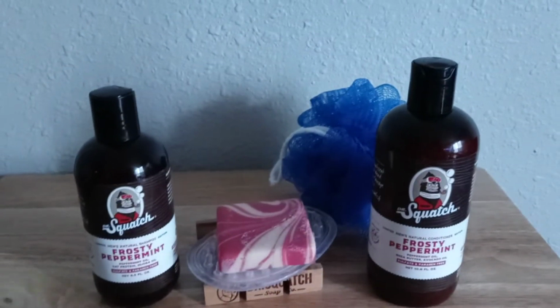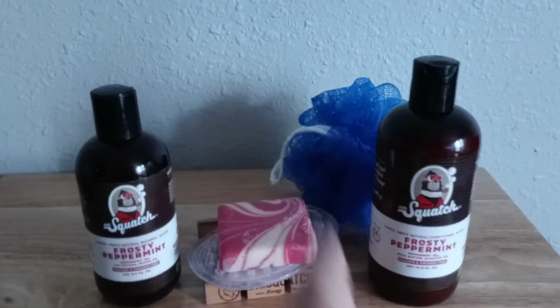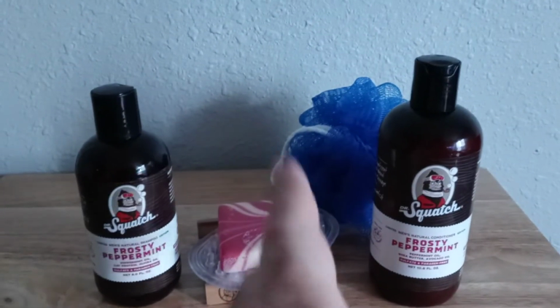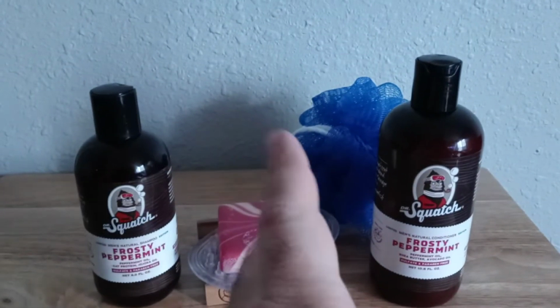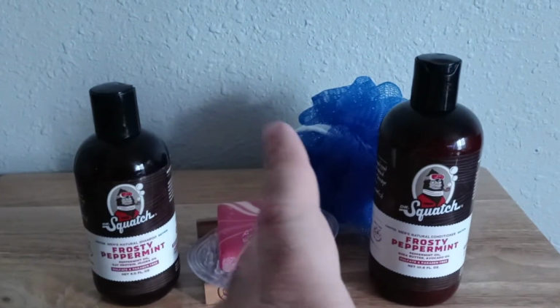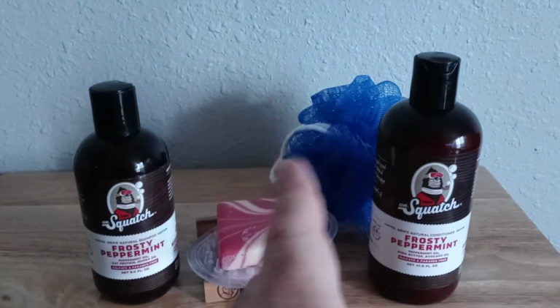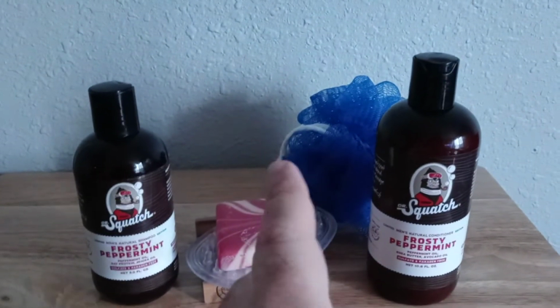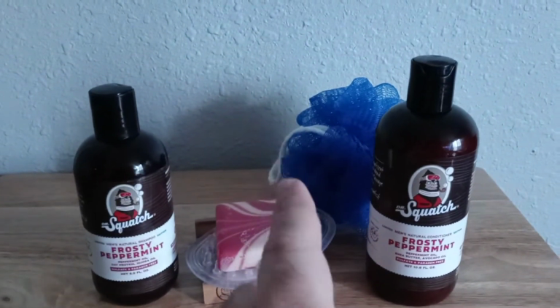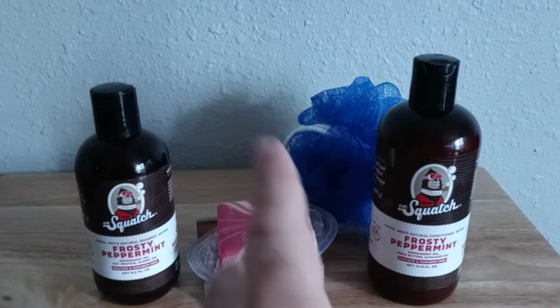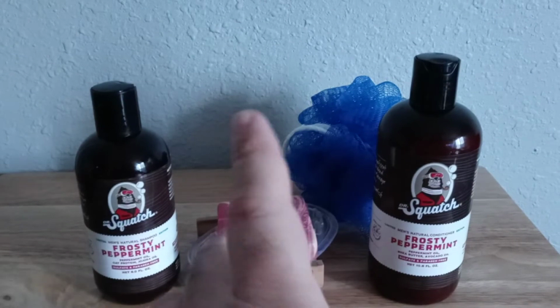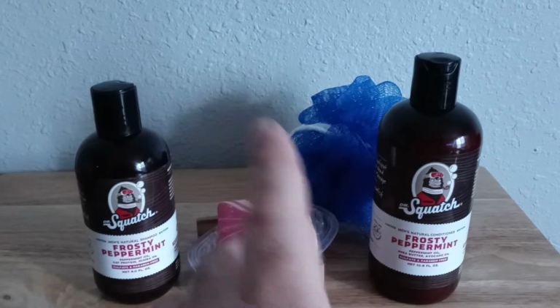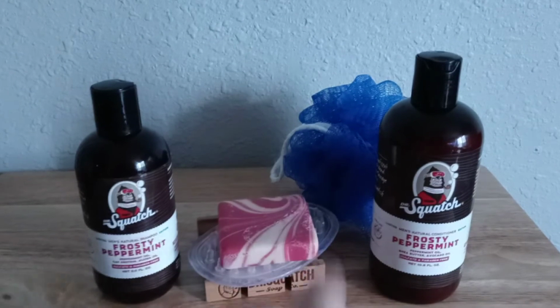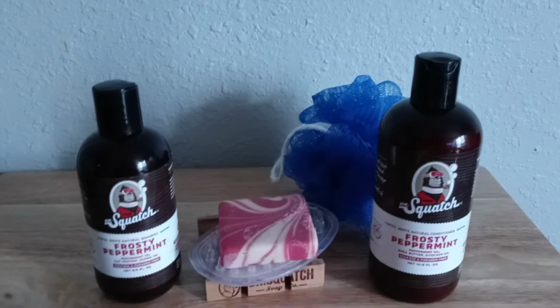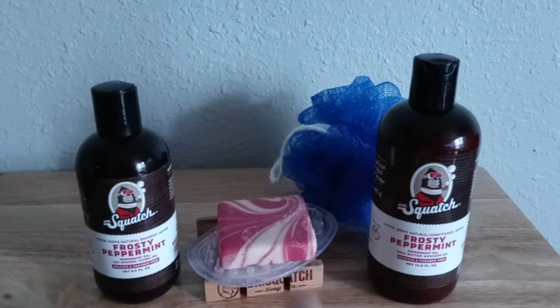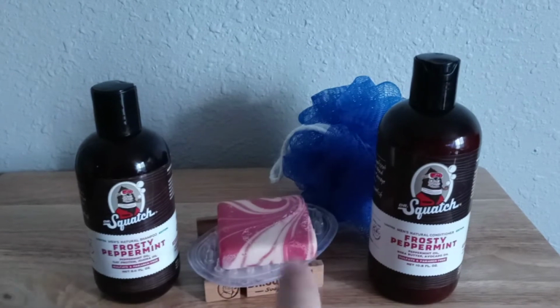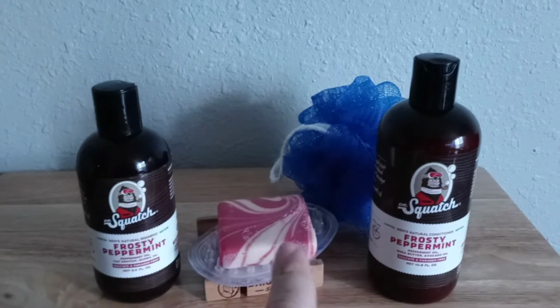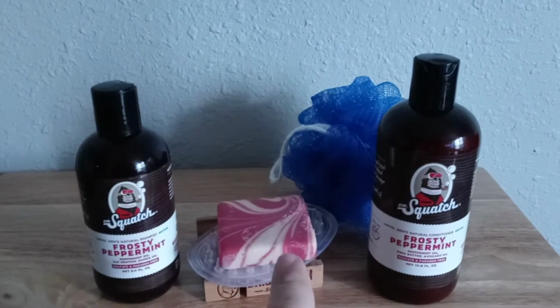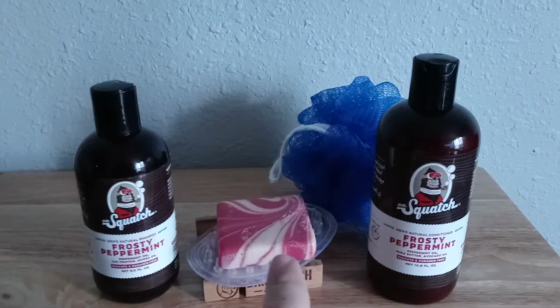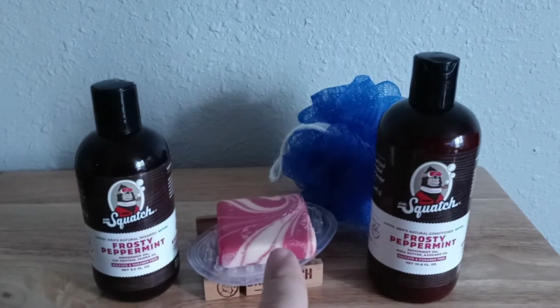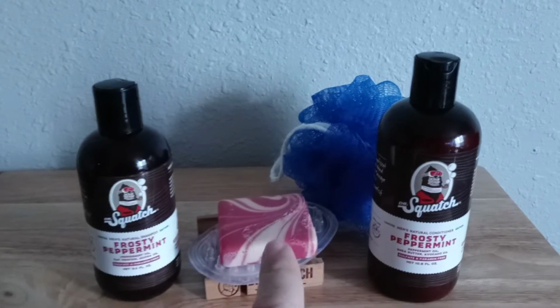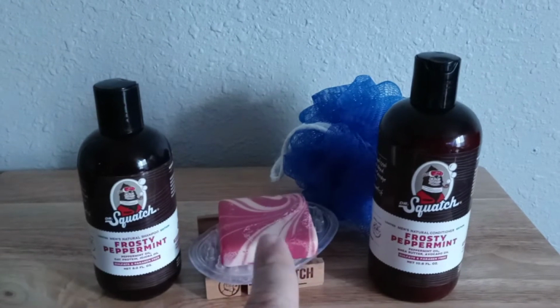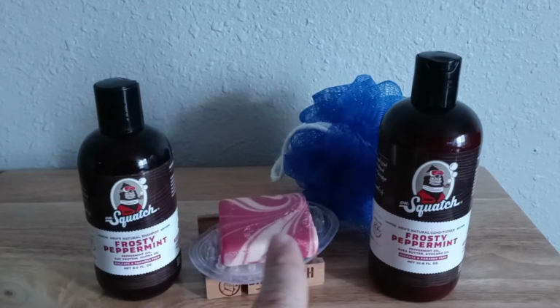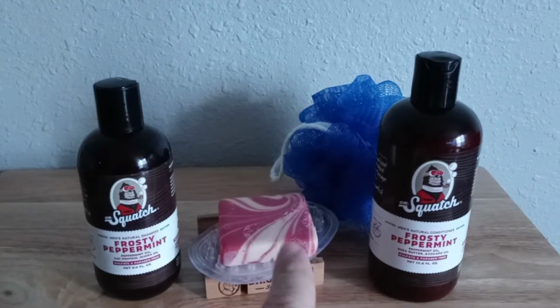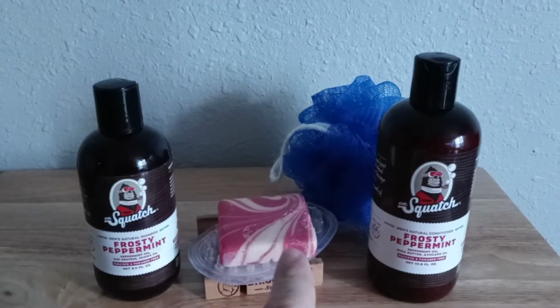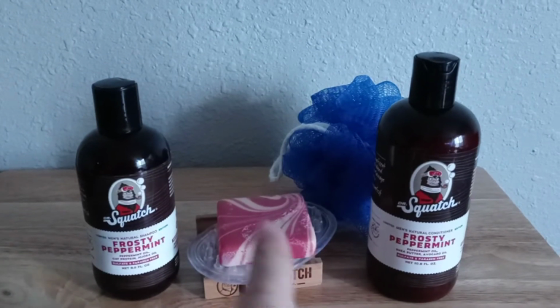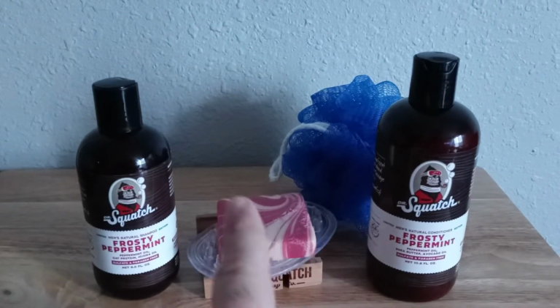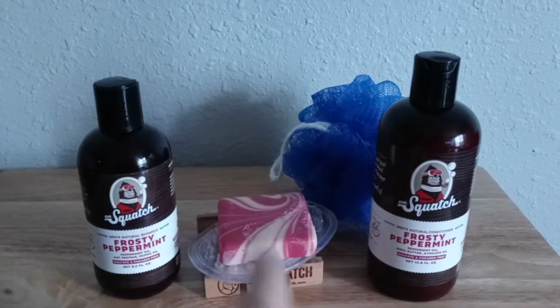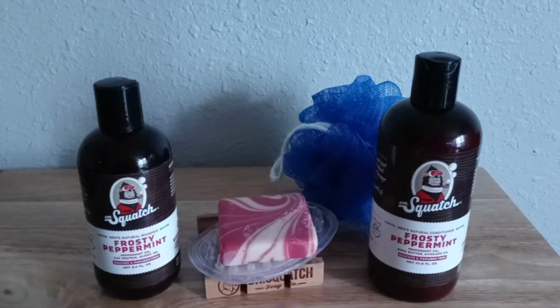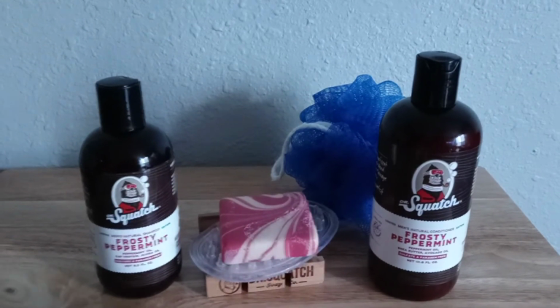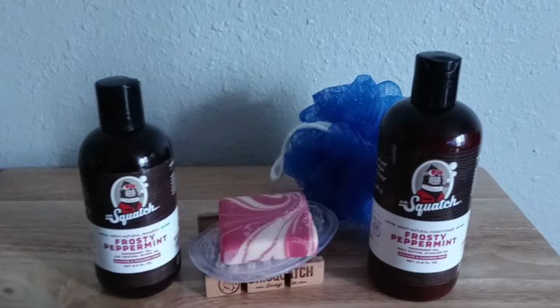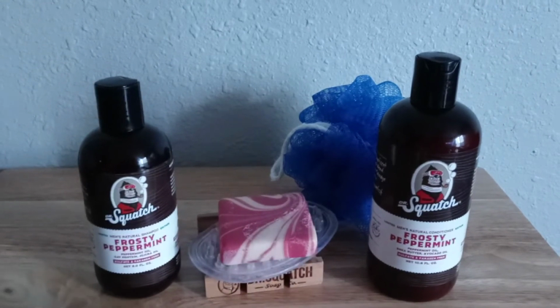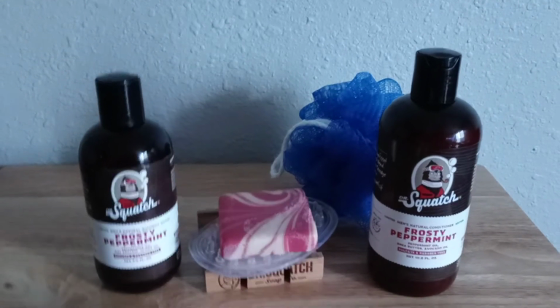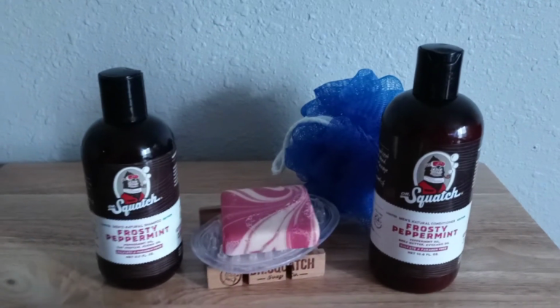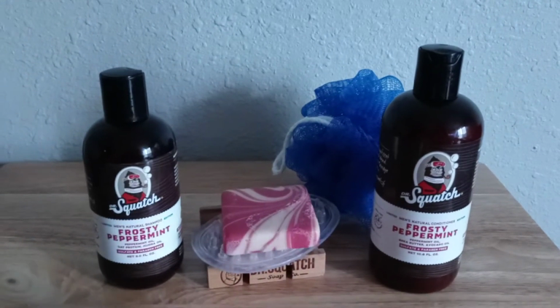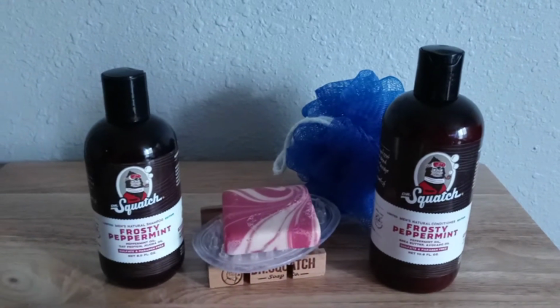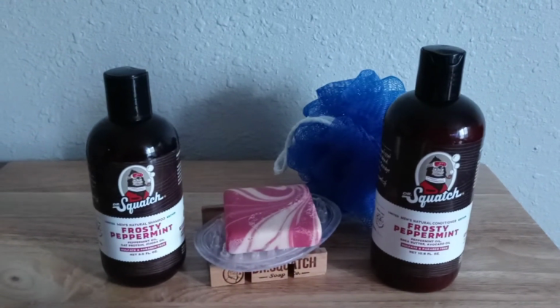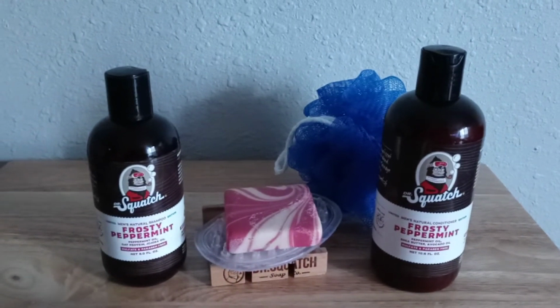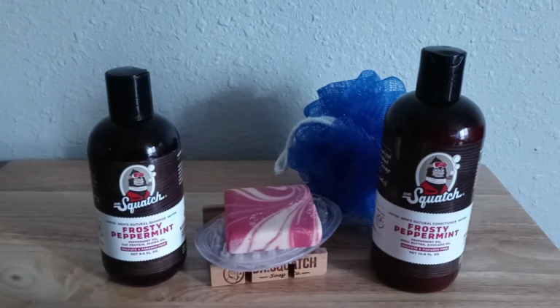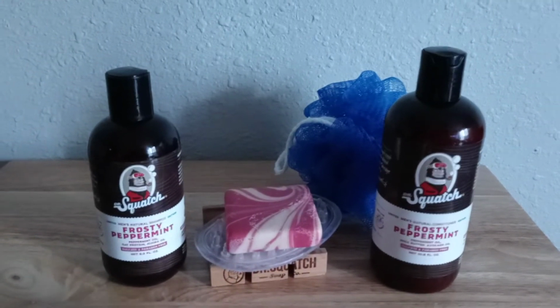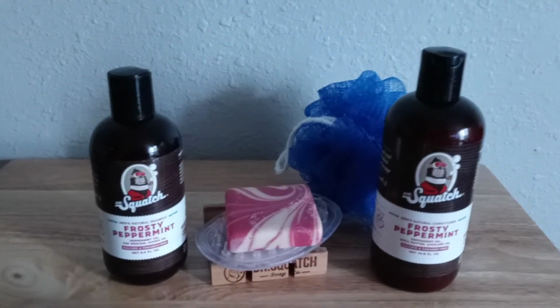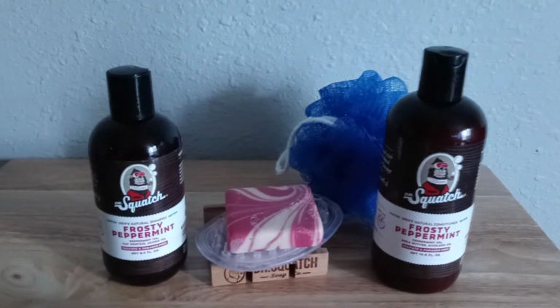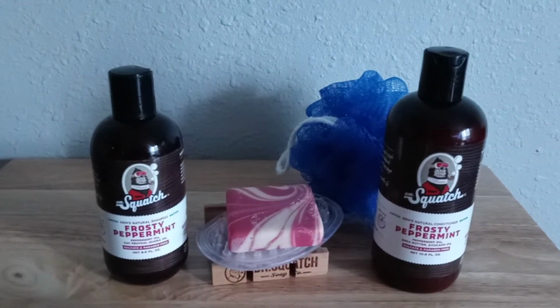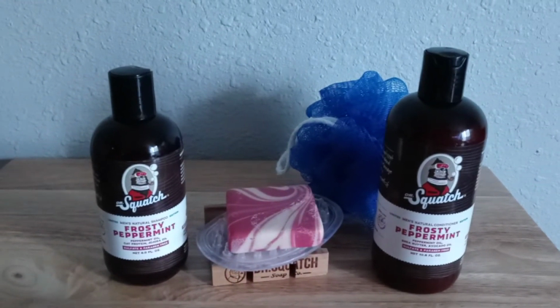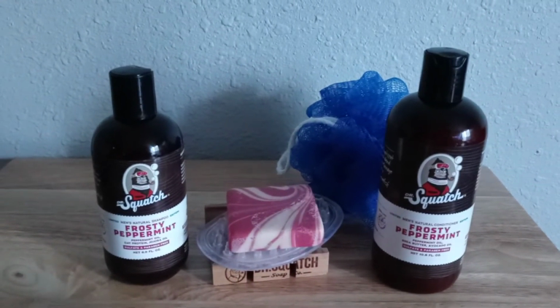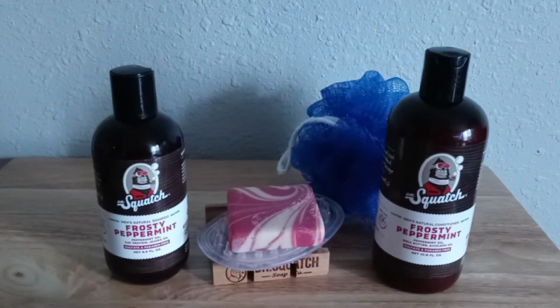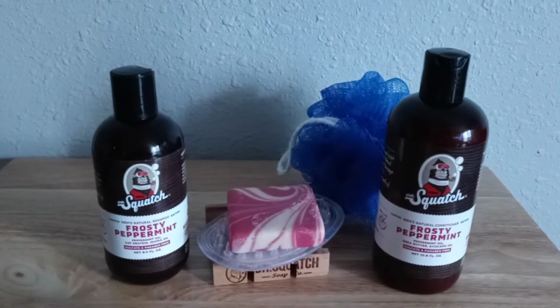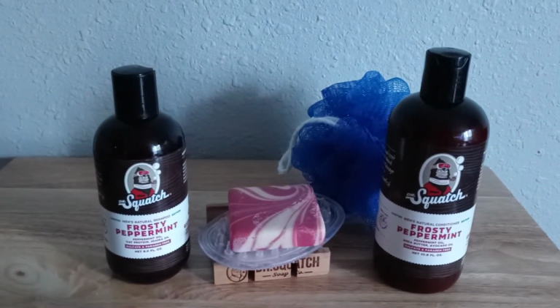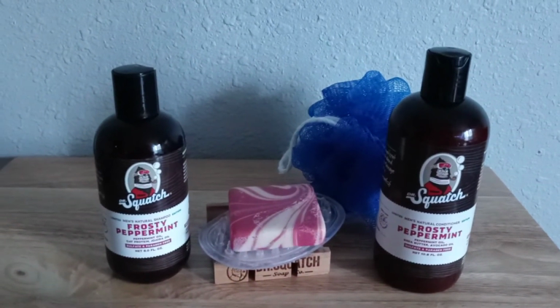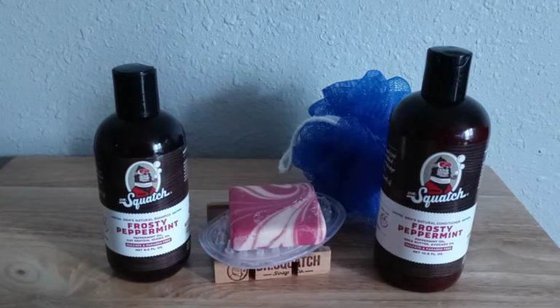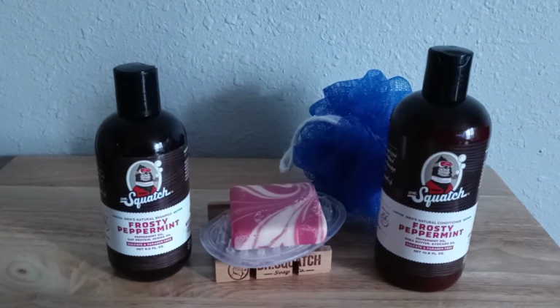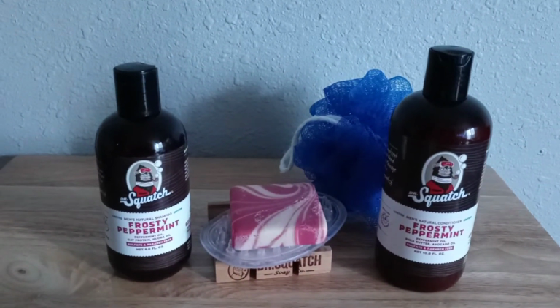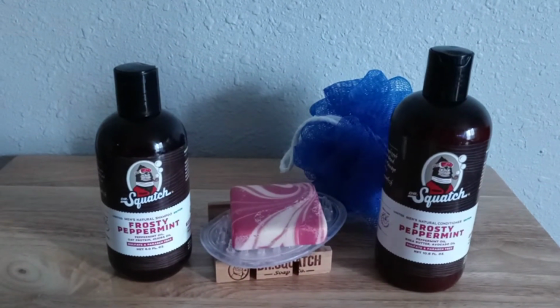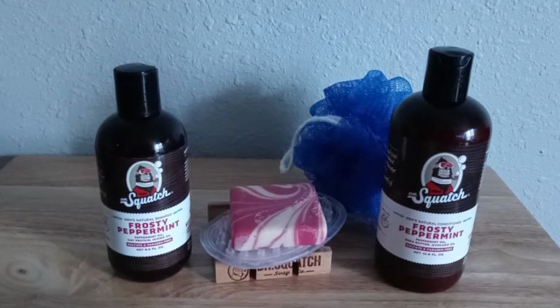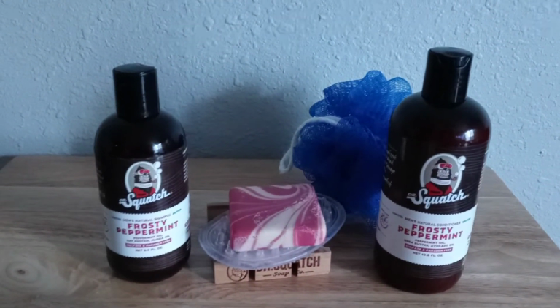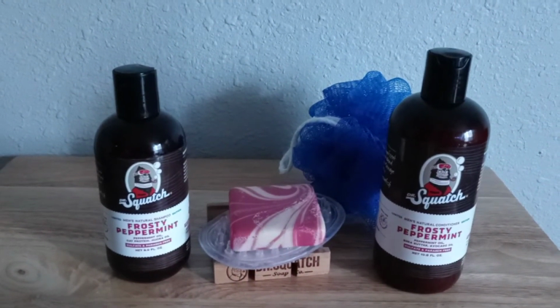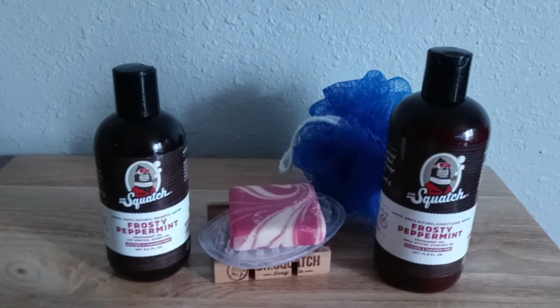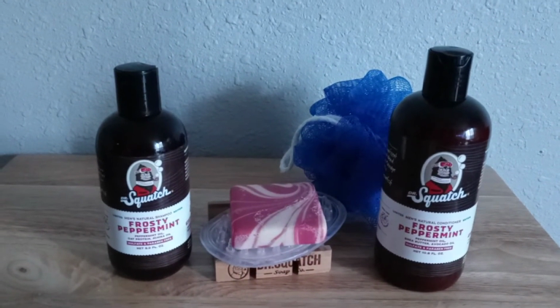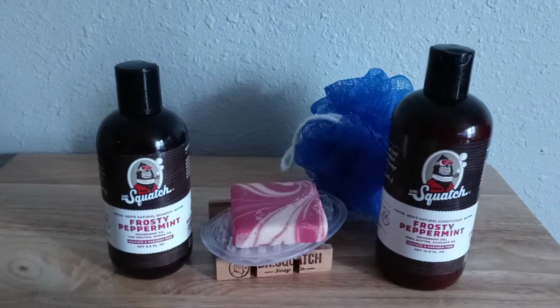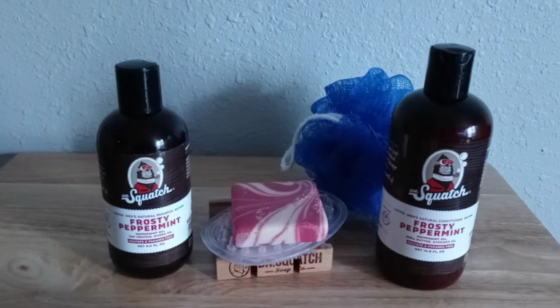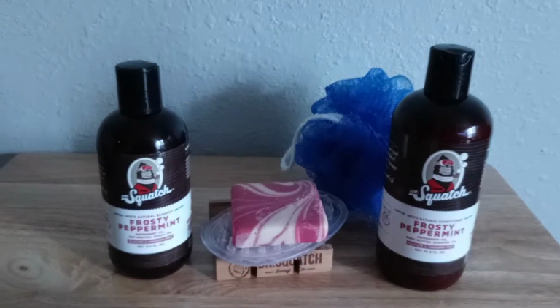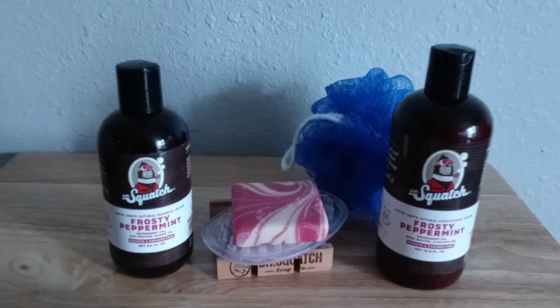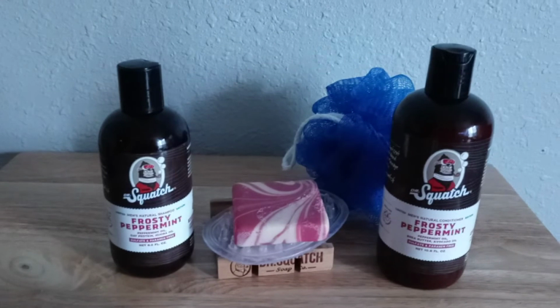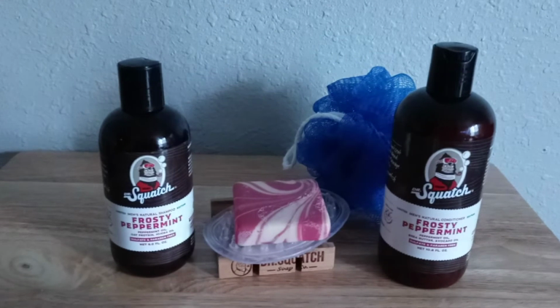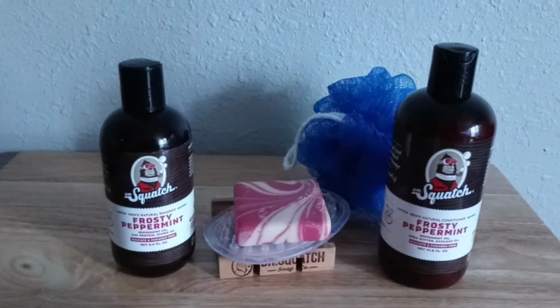I don't use sponges because I don't like cruelty to animals, and I heard sponges come back to life when you use them in a shower. That's kind of creepy.